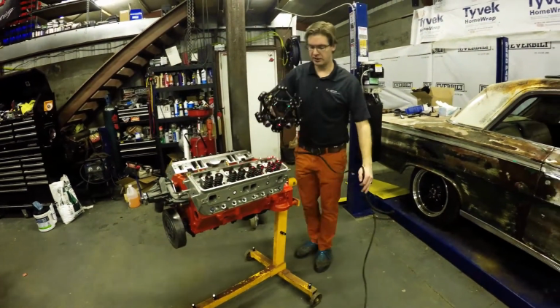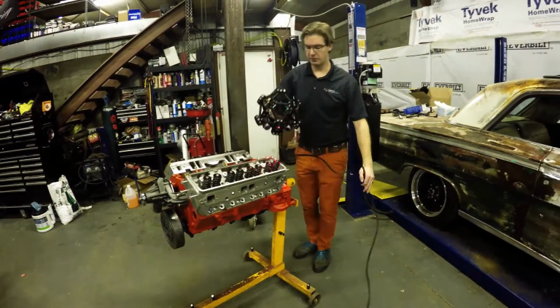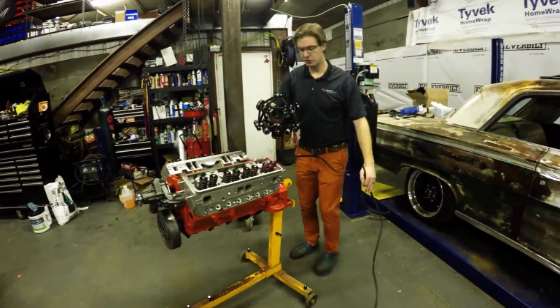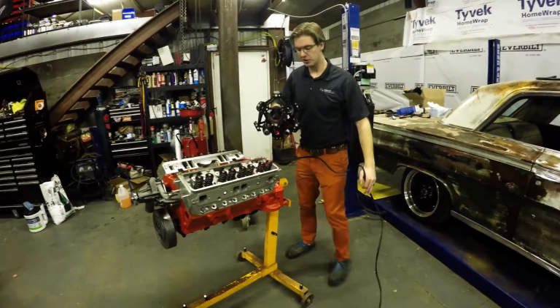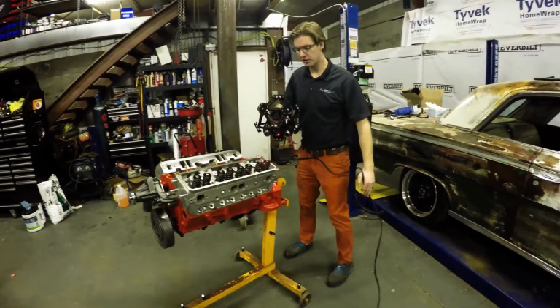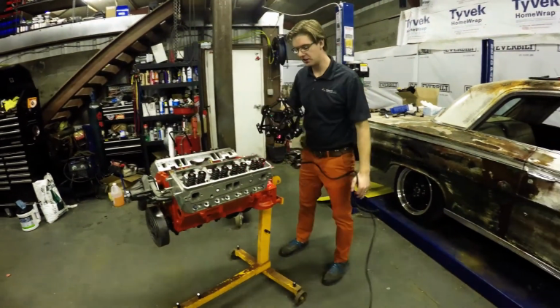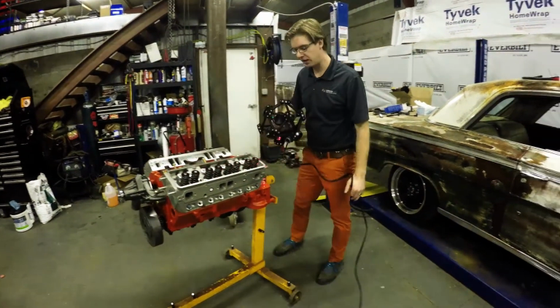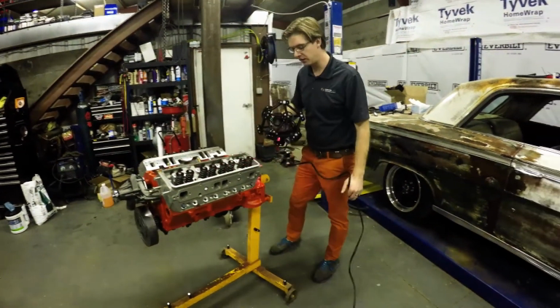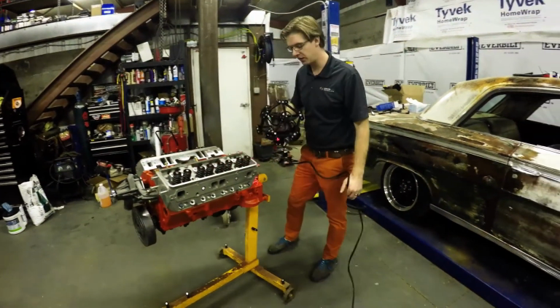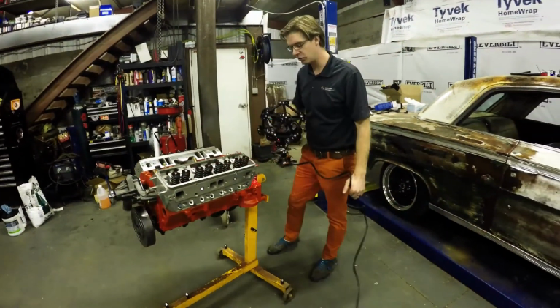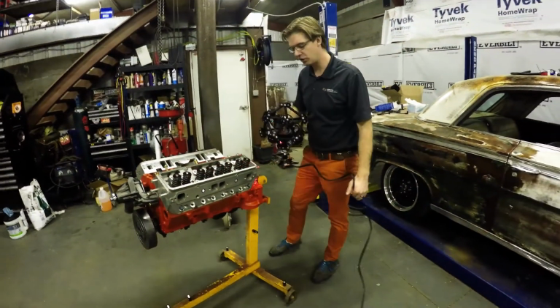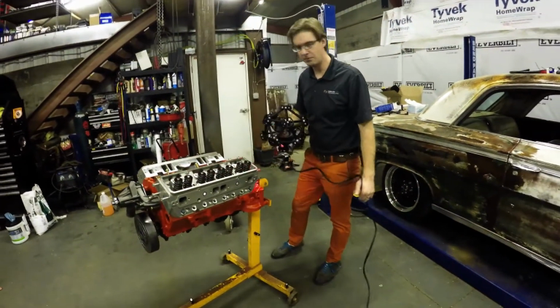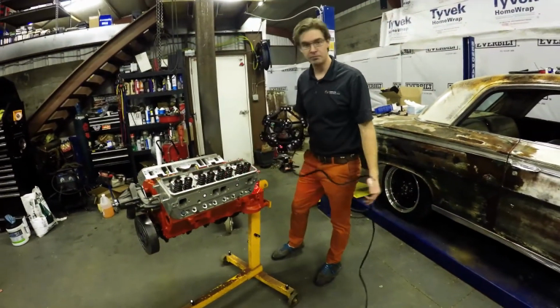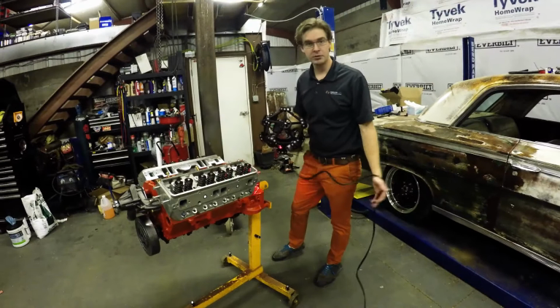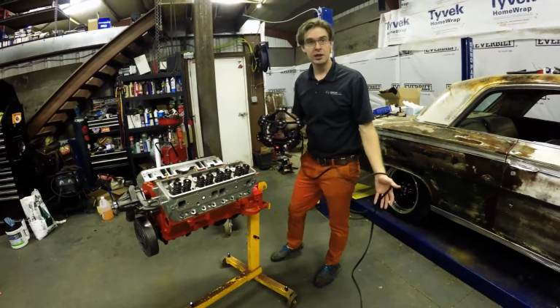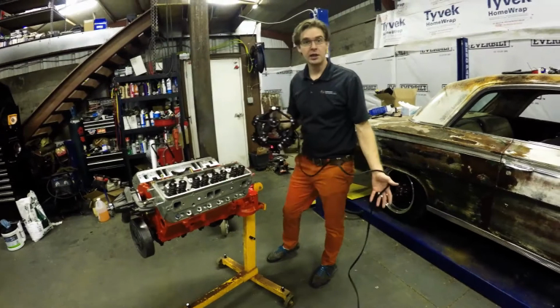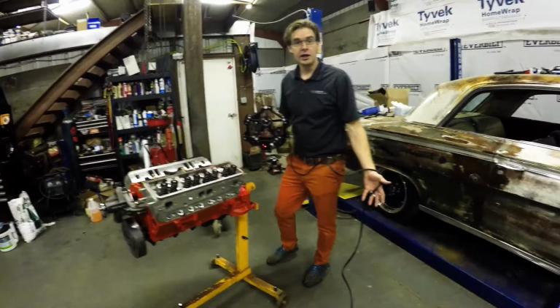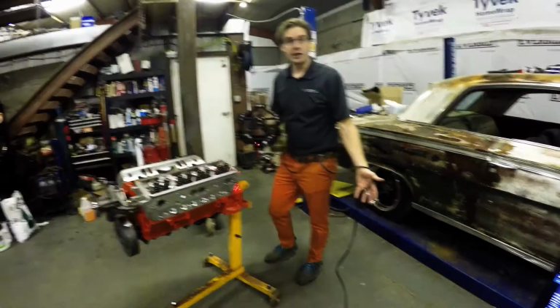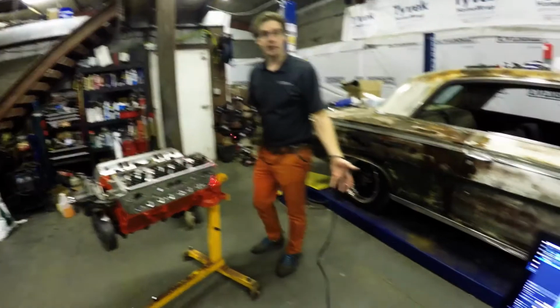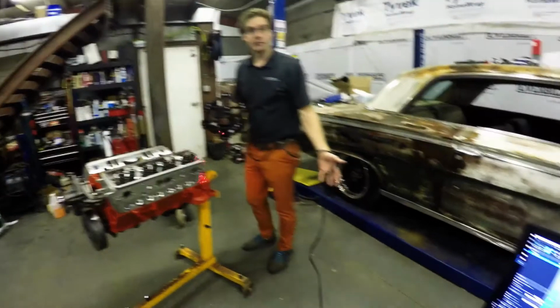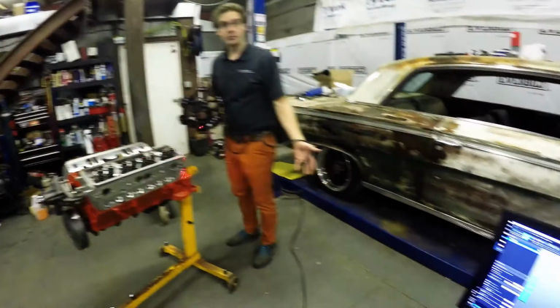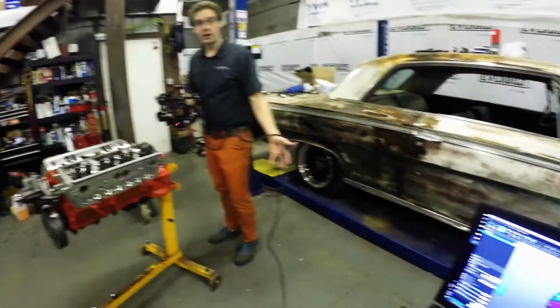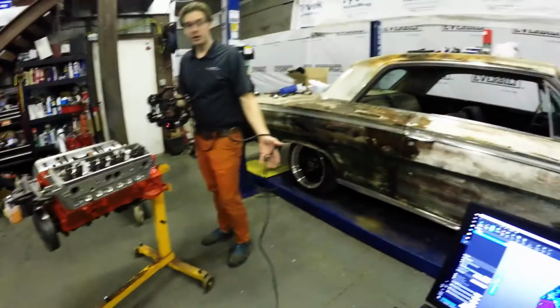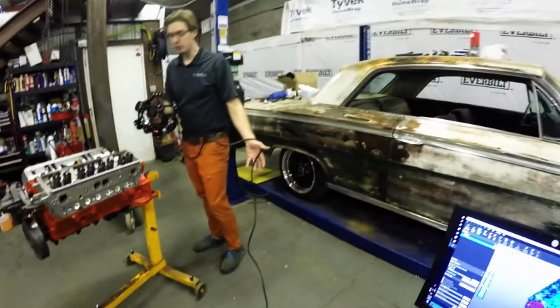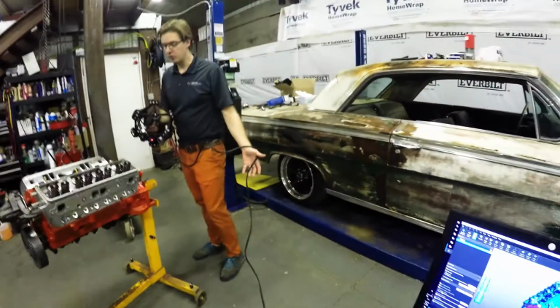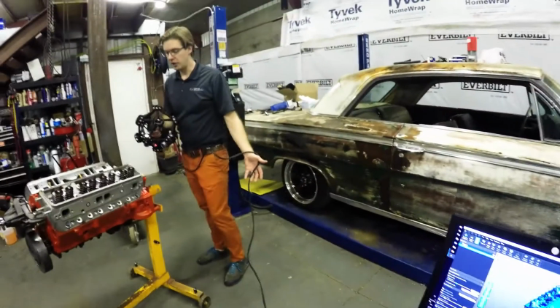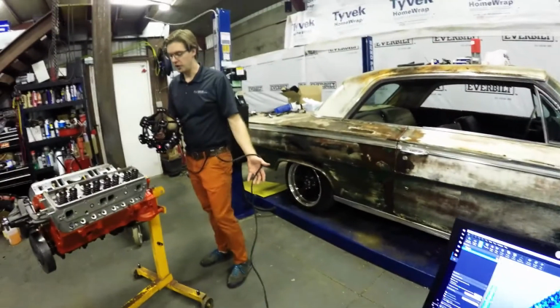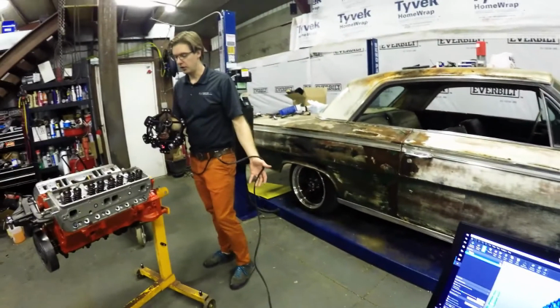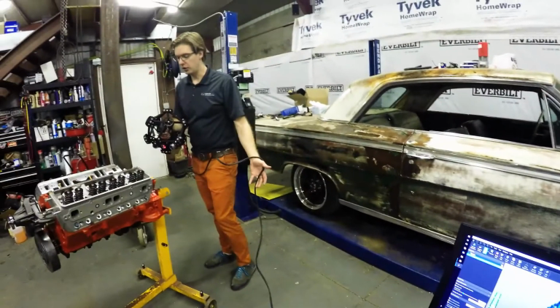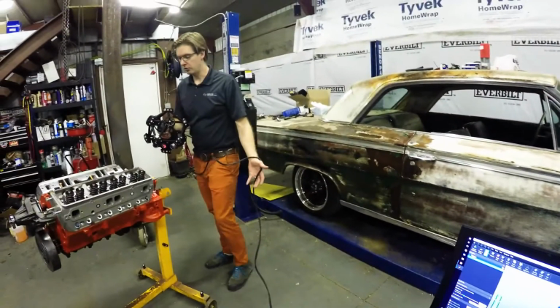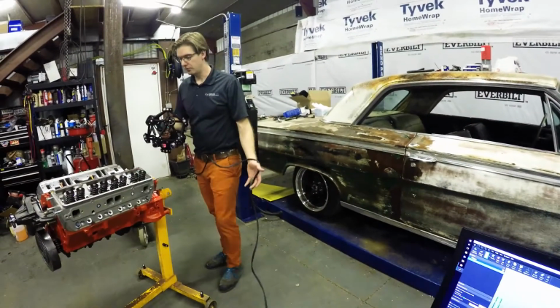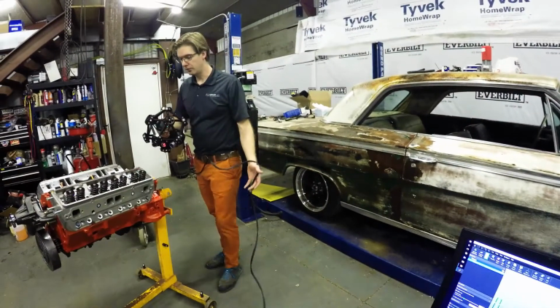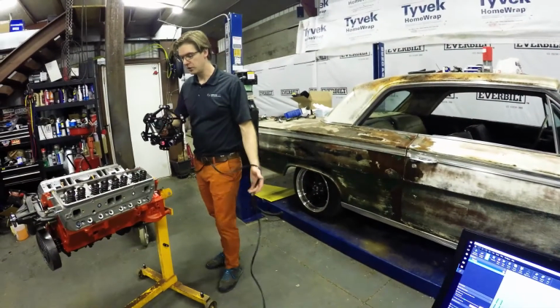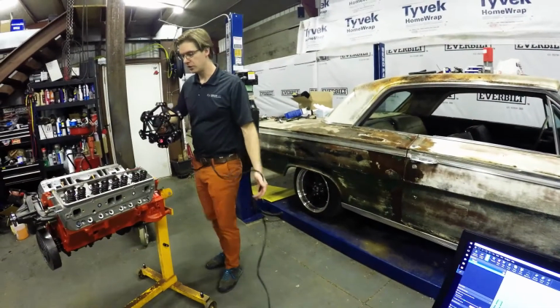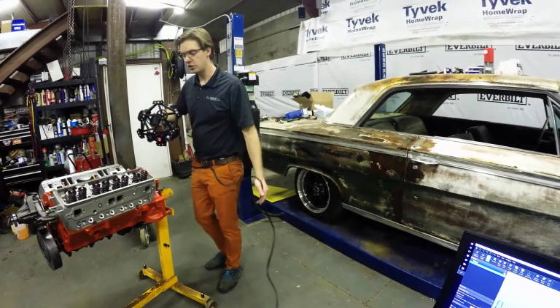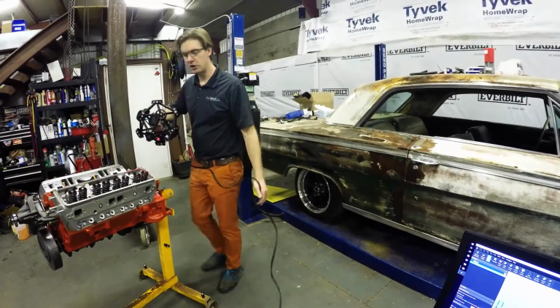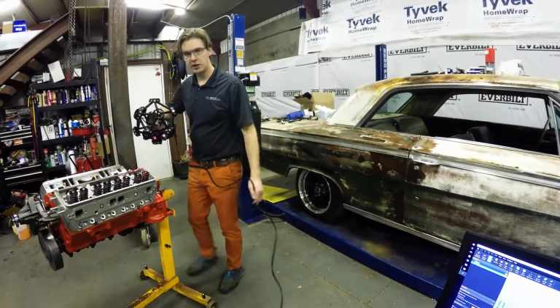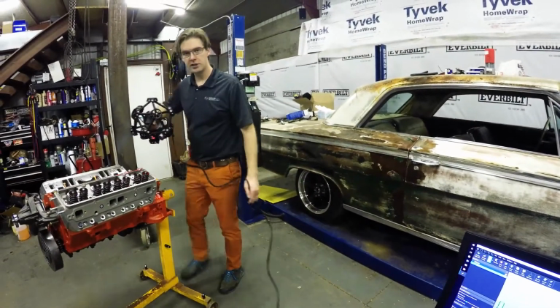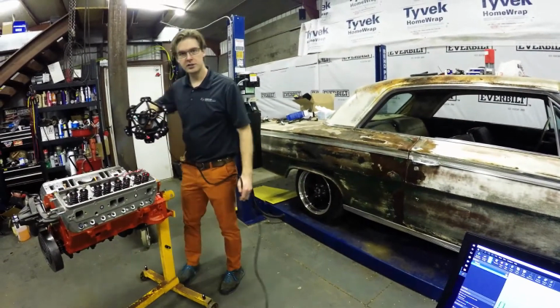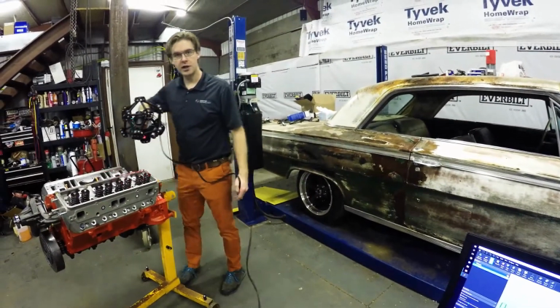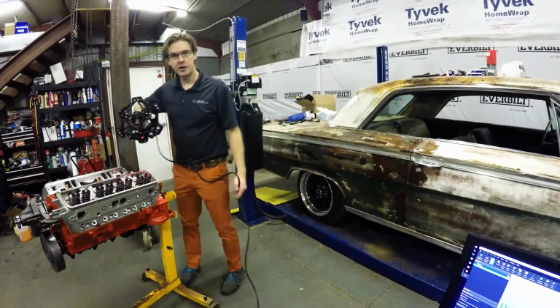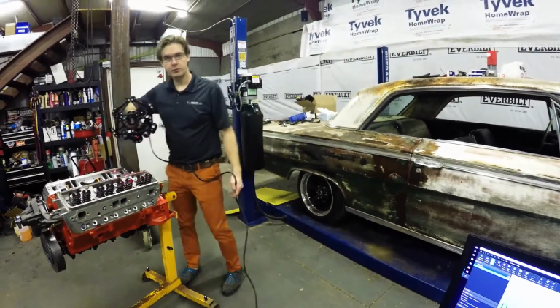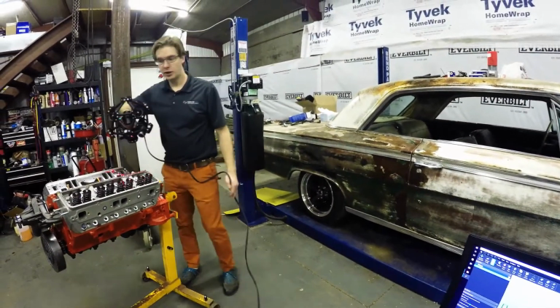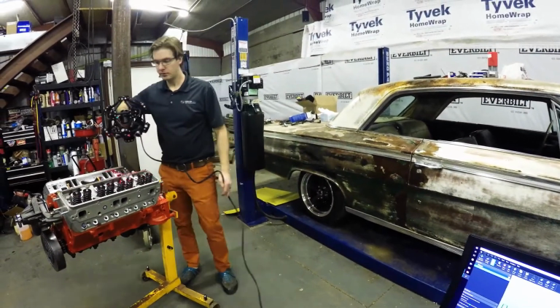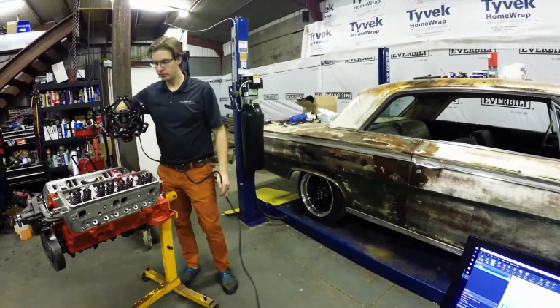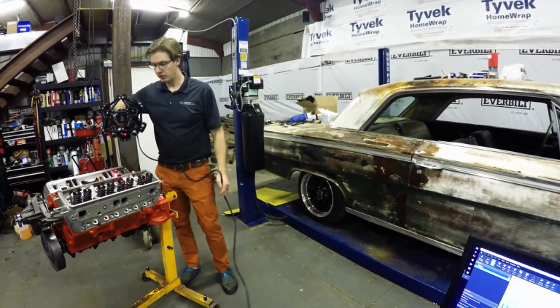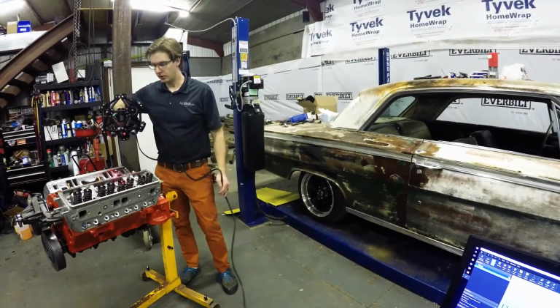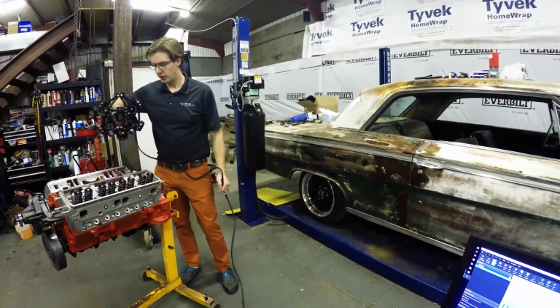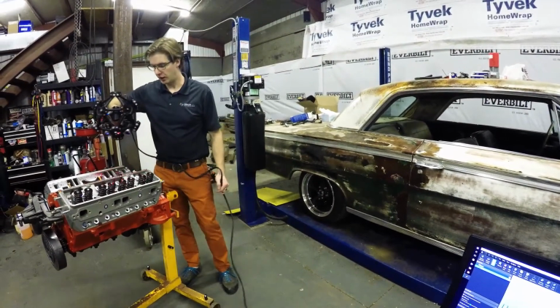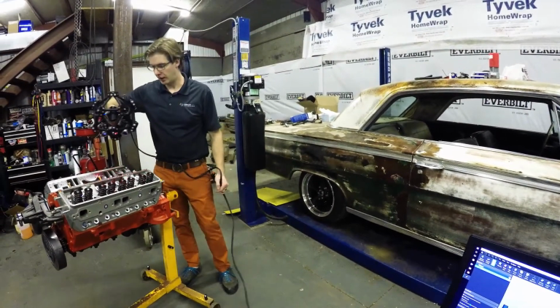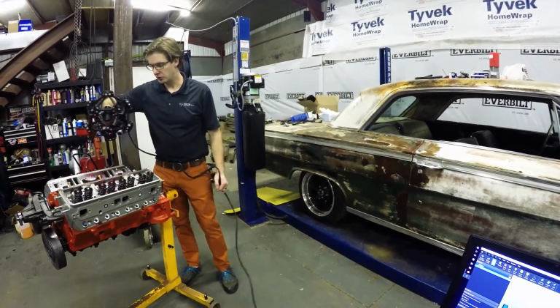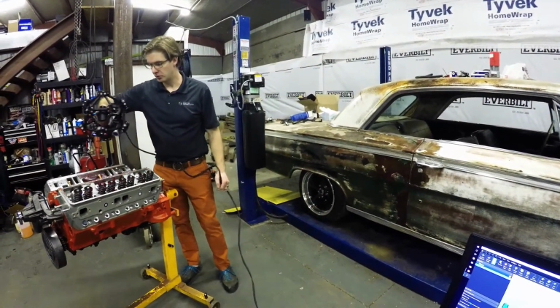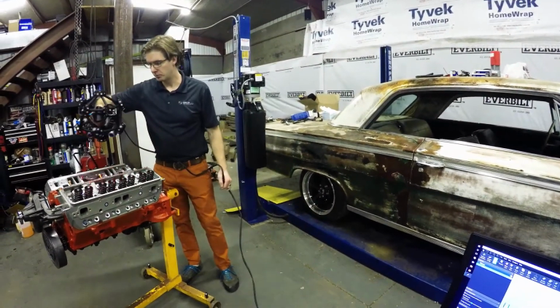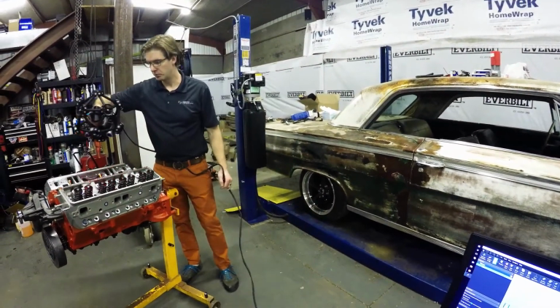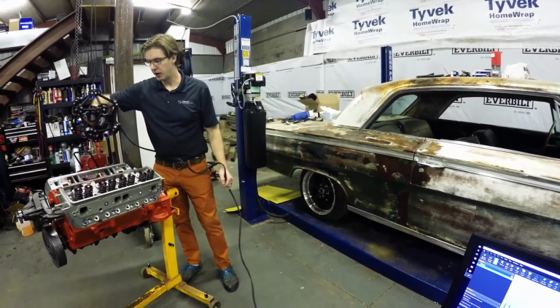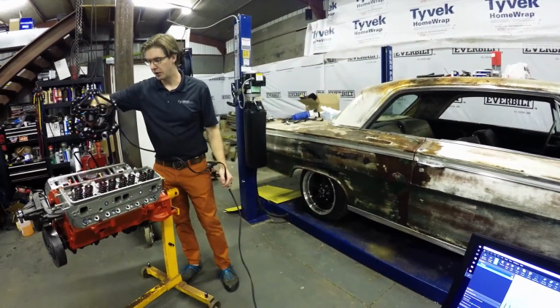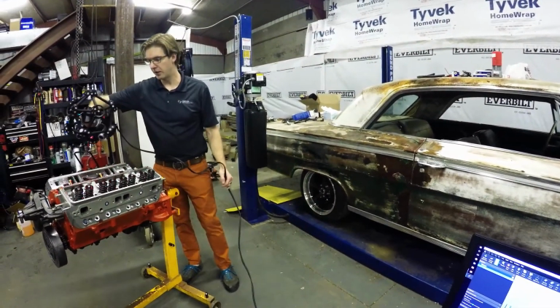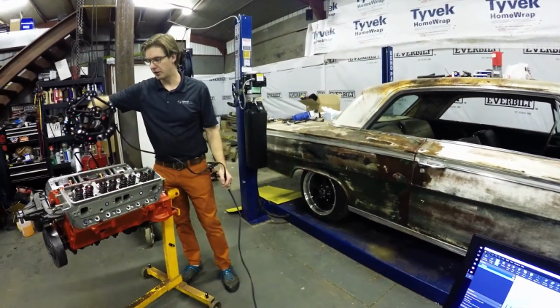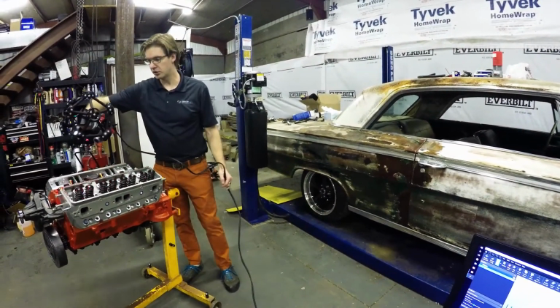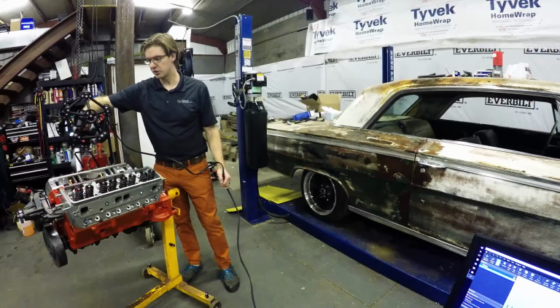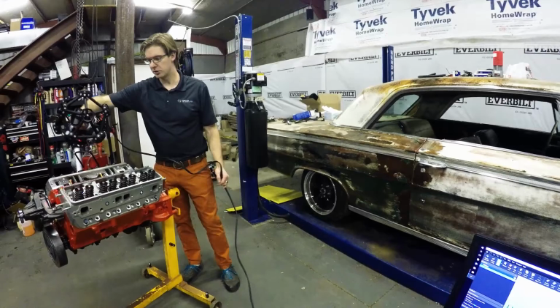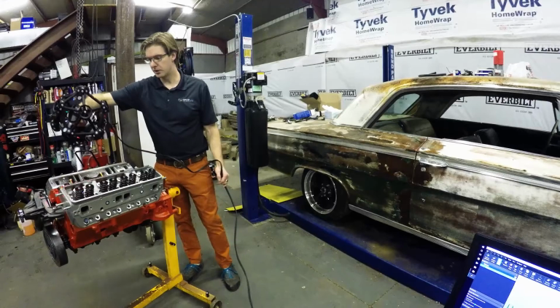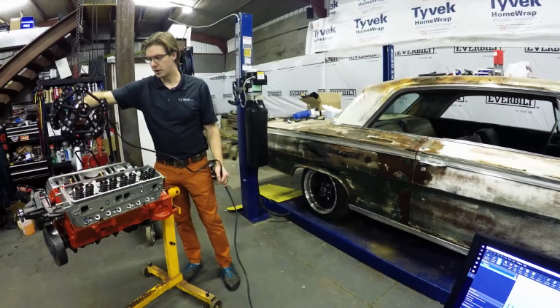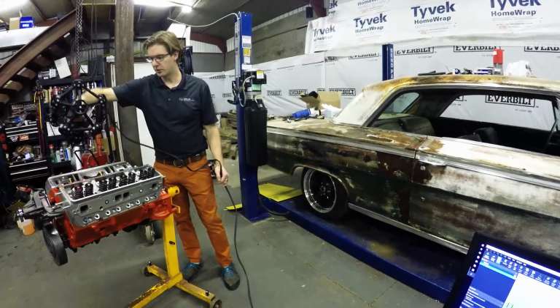And then we're just going to scan the engine up, and from there we'll go into reverse engineering in the software and get our actual parametric solid model.